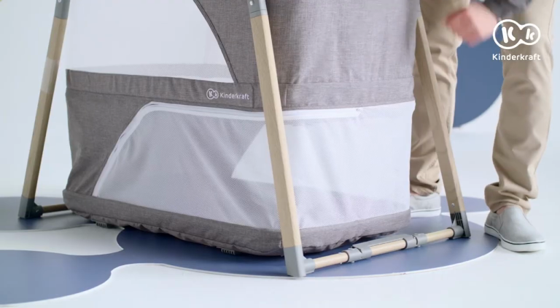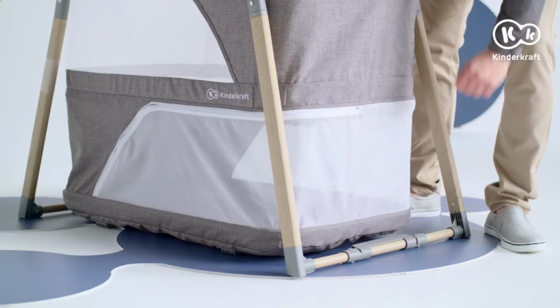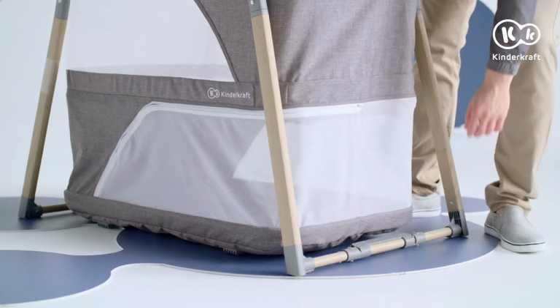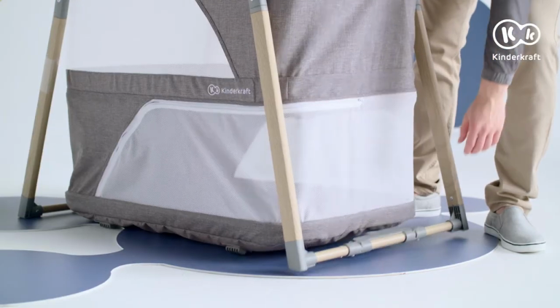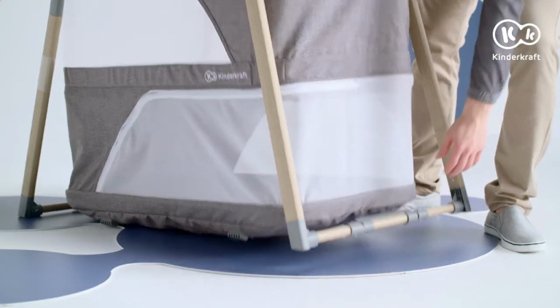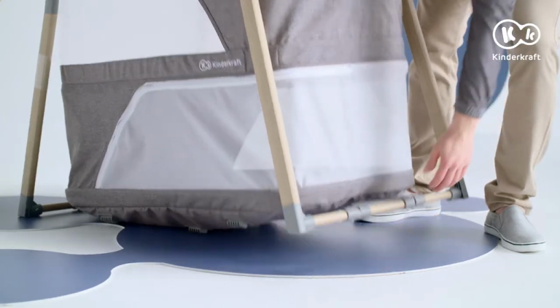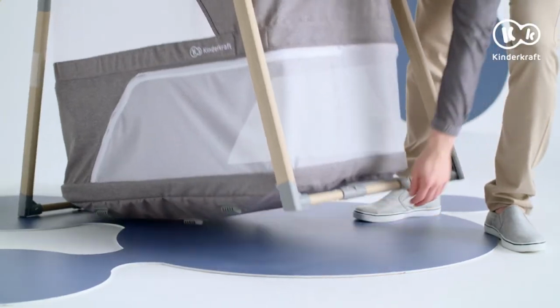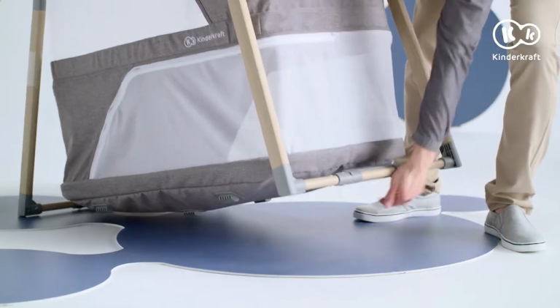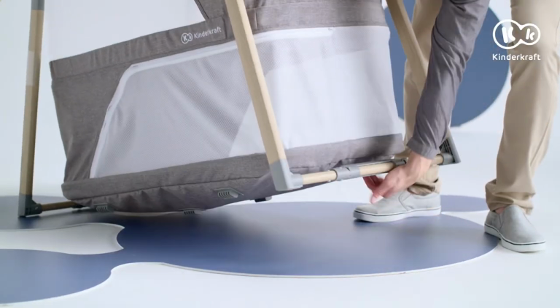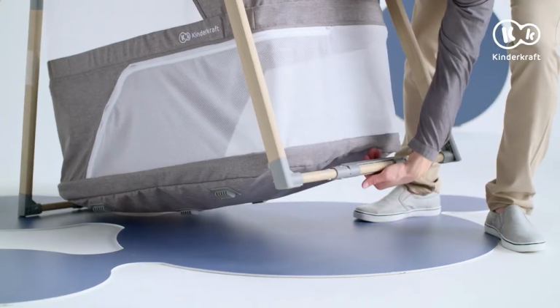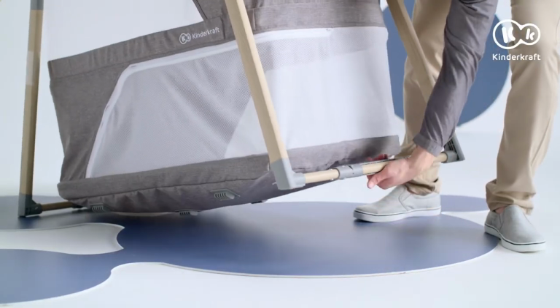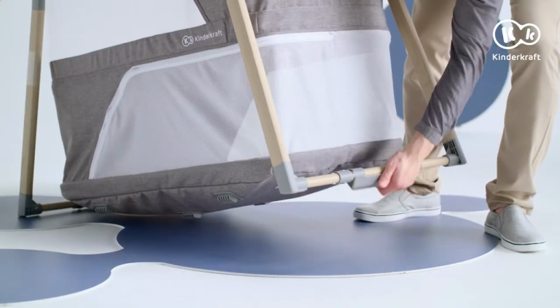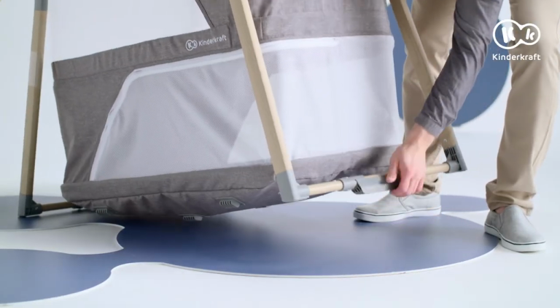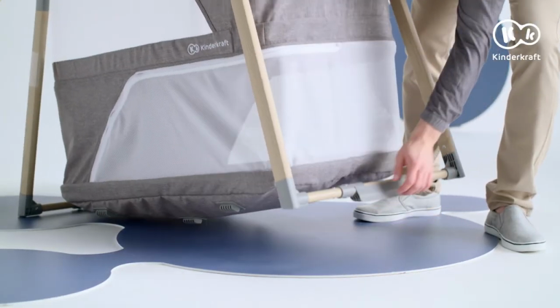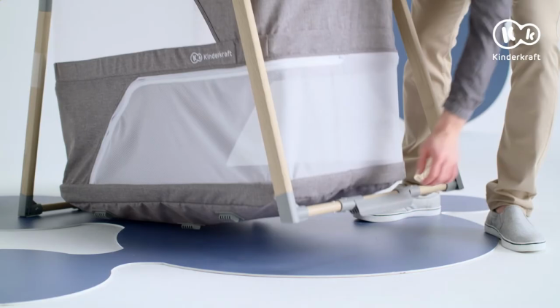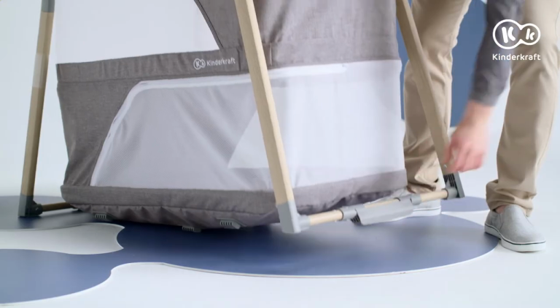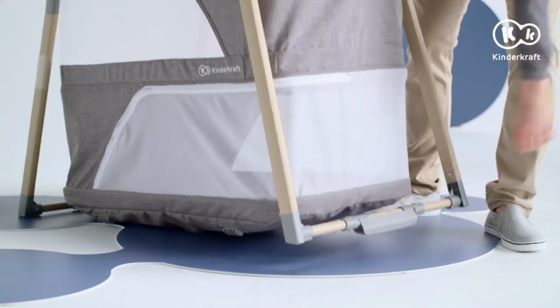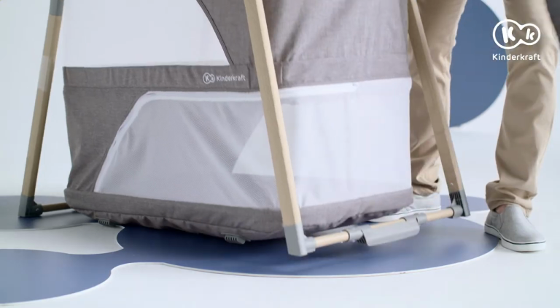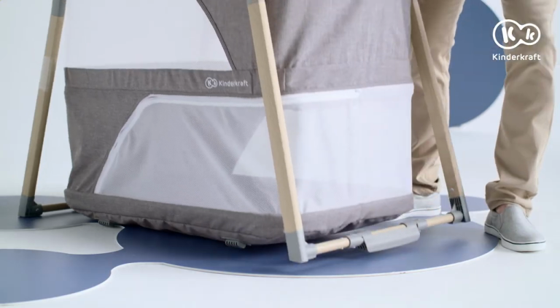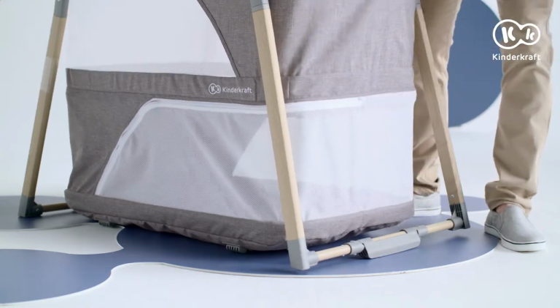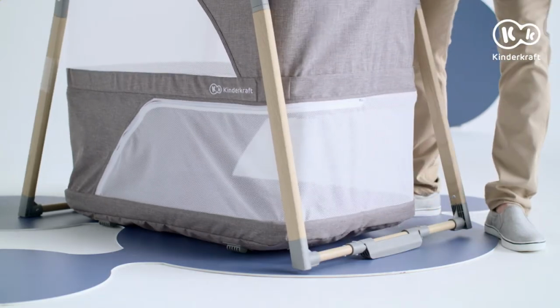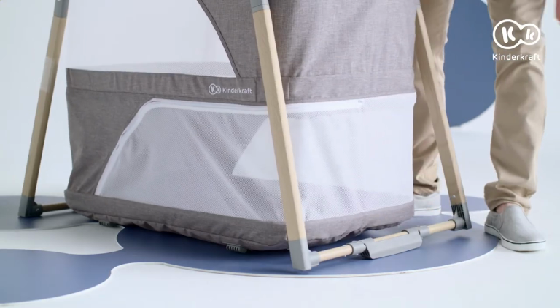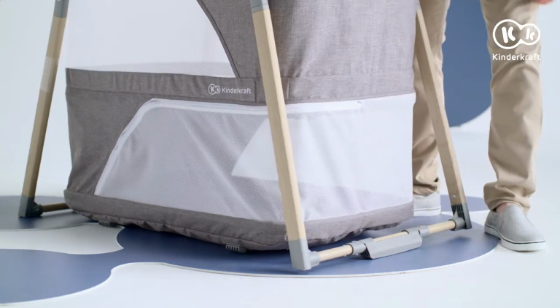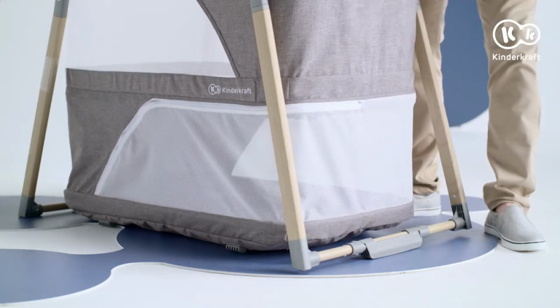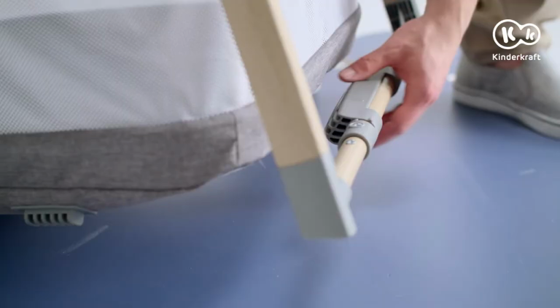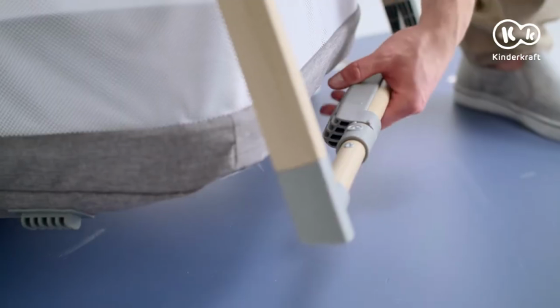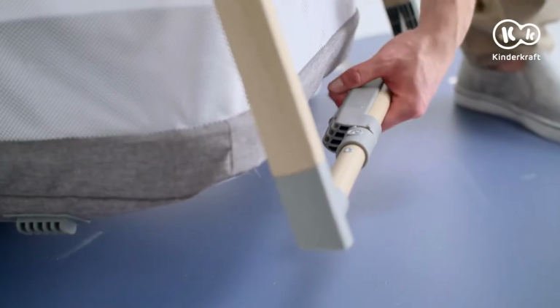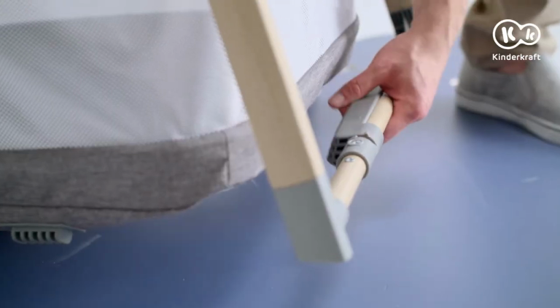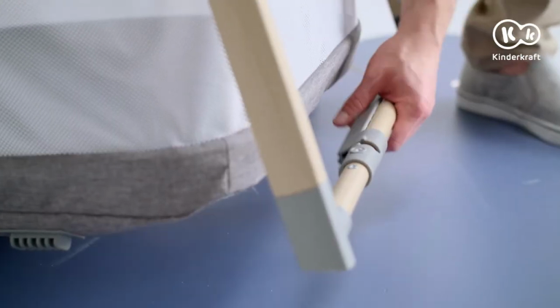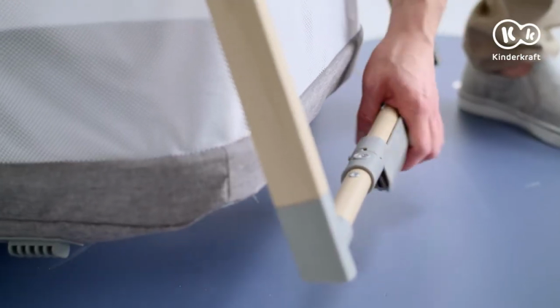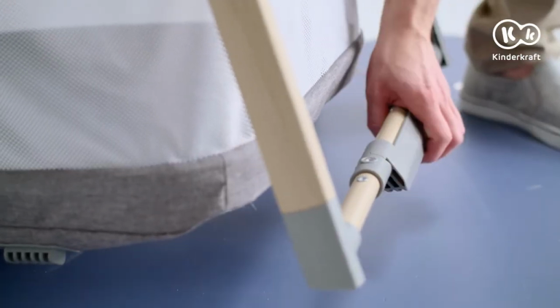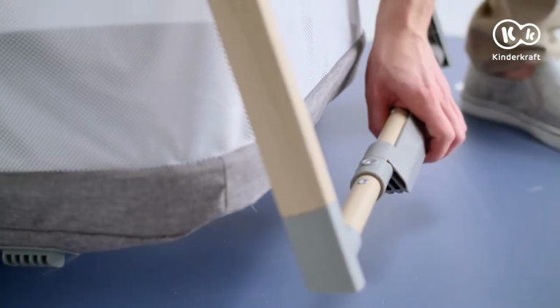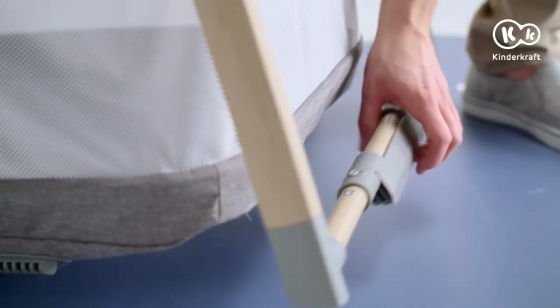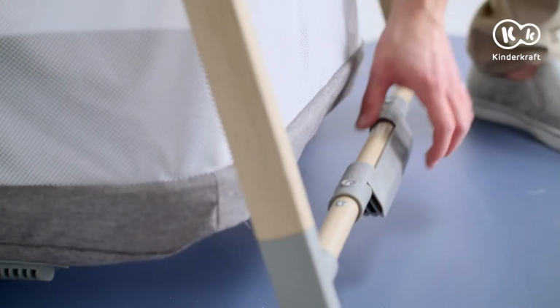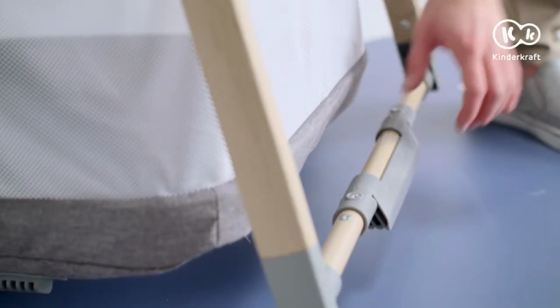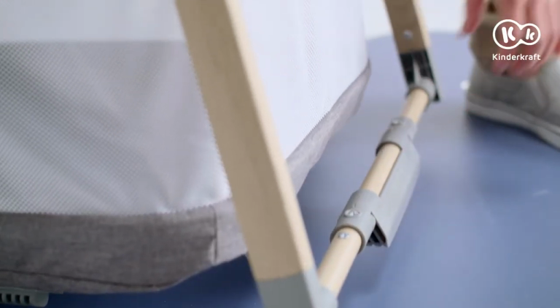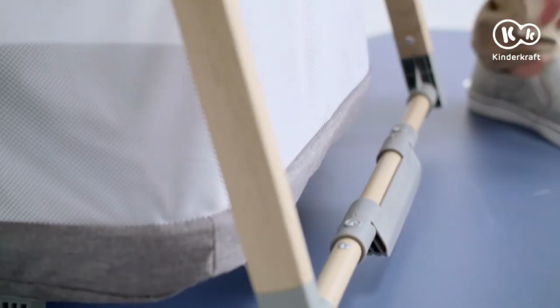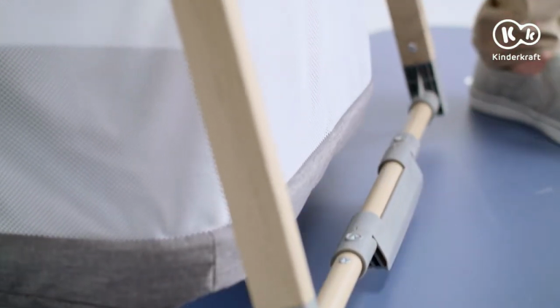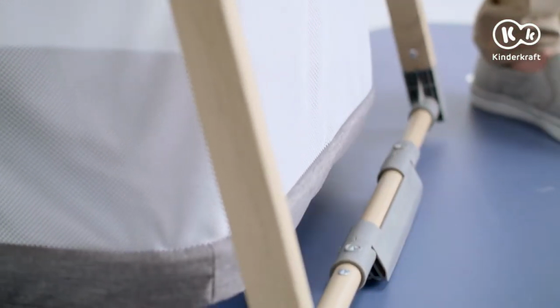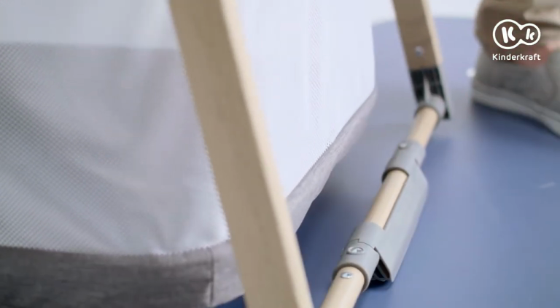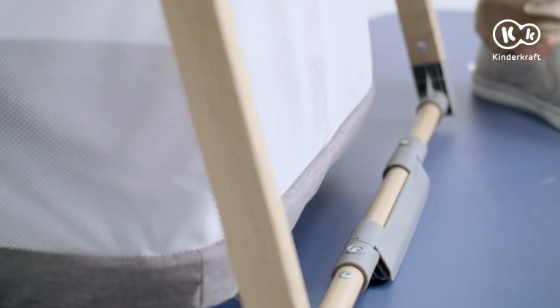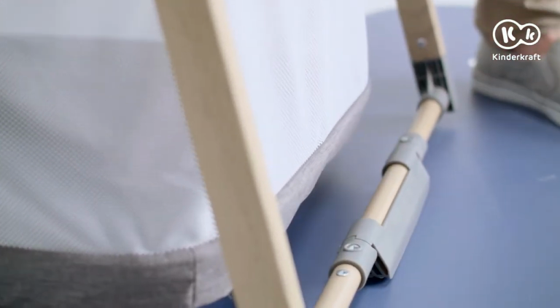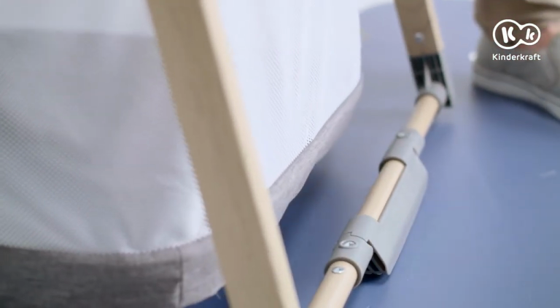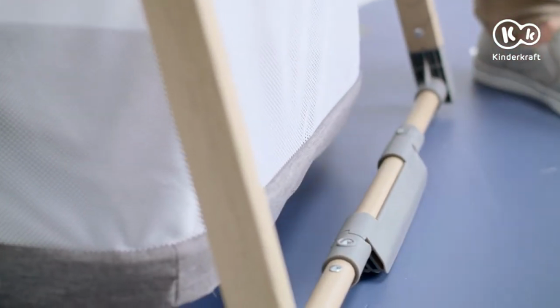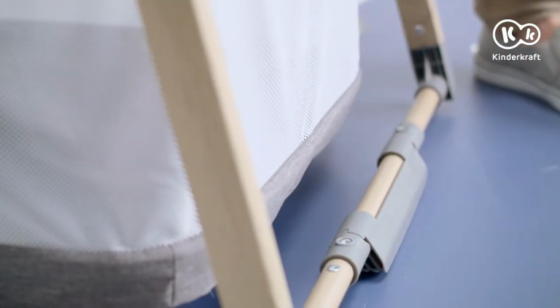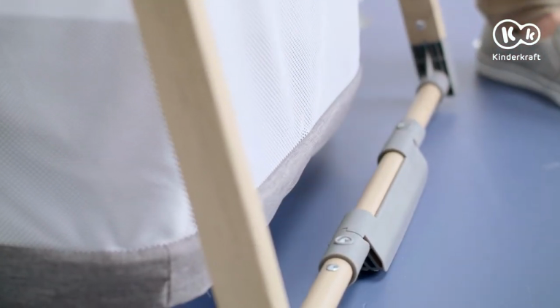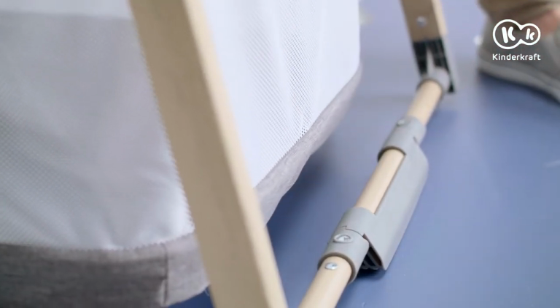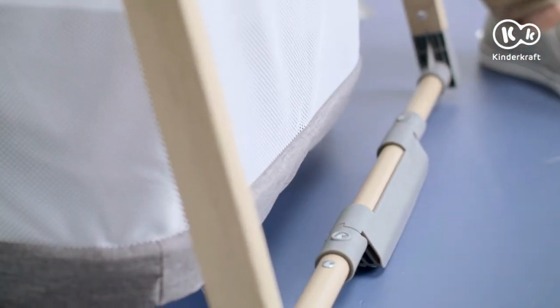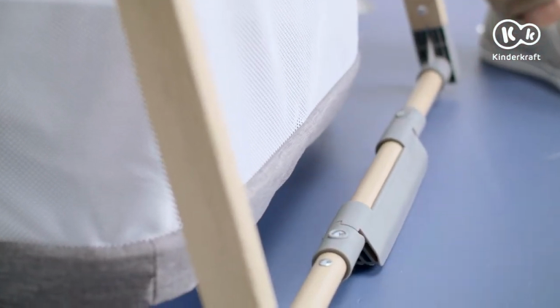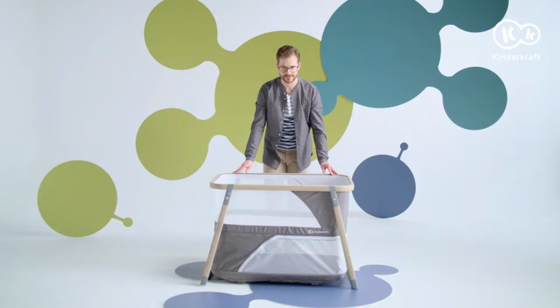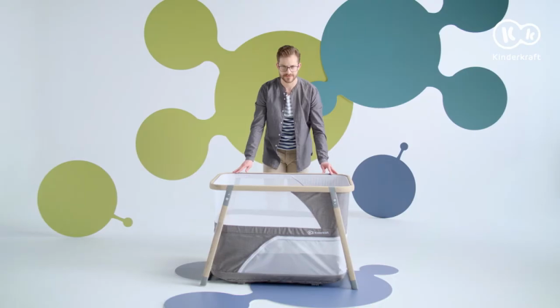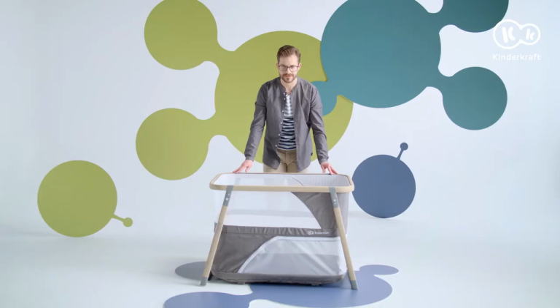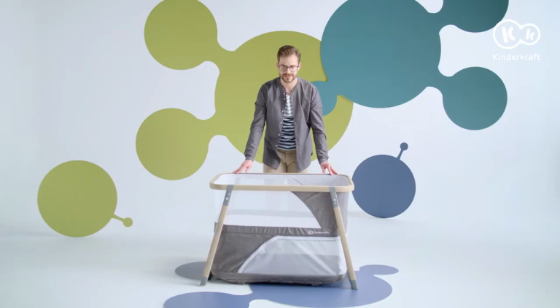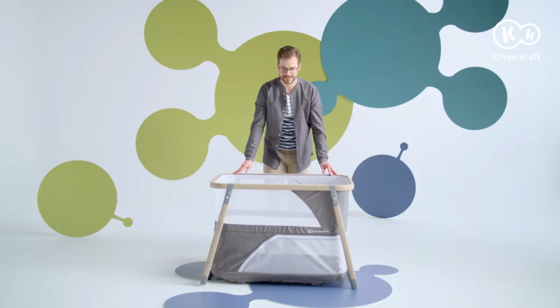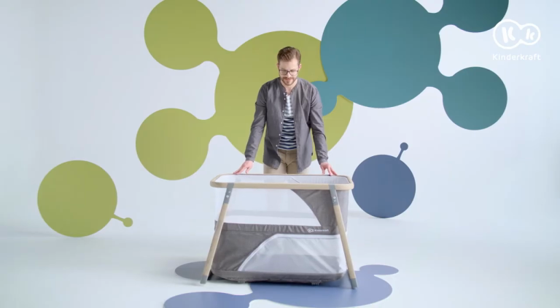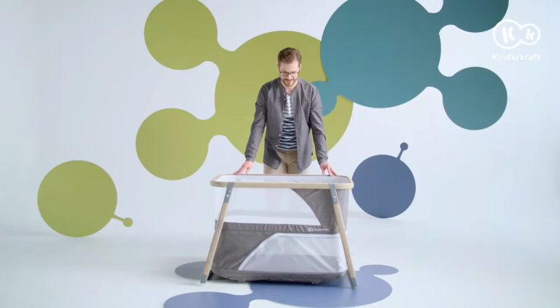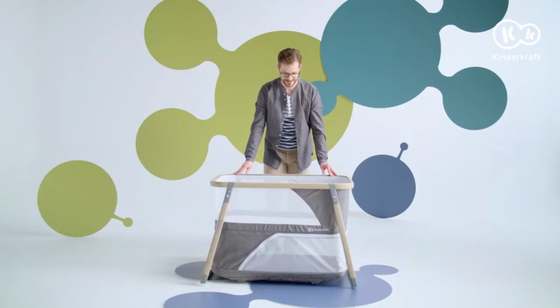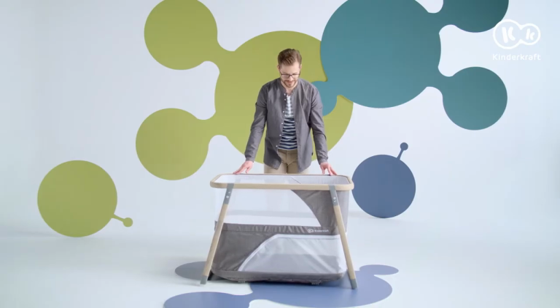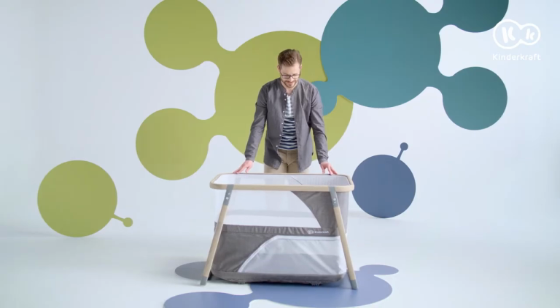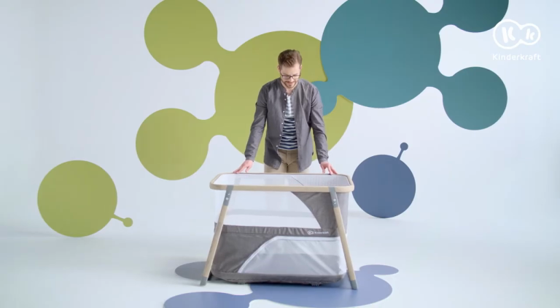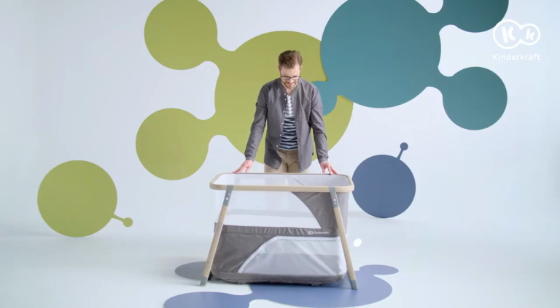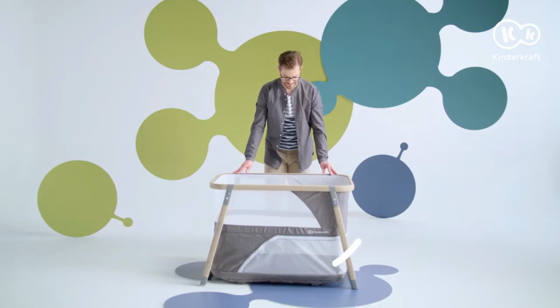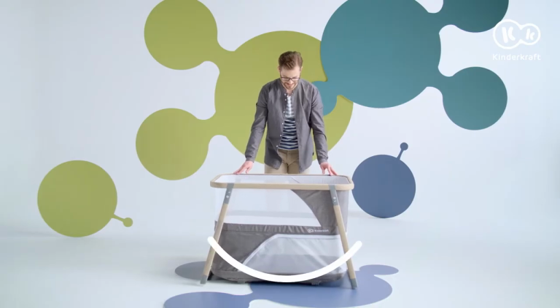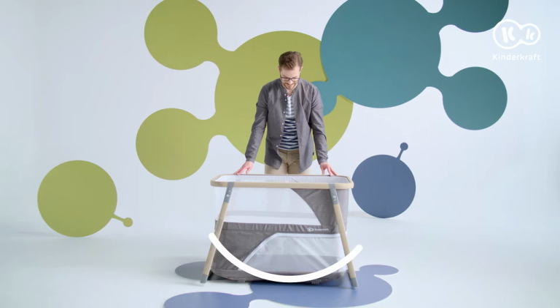The cot has a rocking function. Unfold the rockers on both sides on the outside and it is ready.